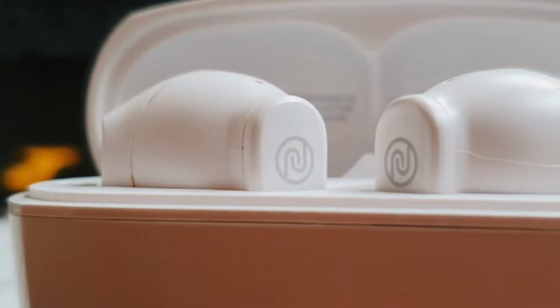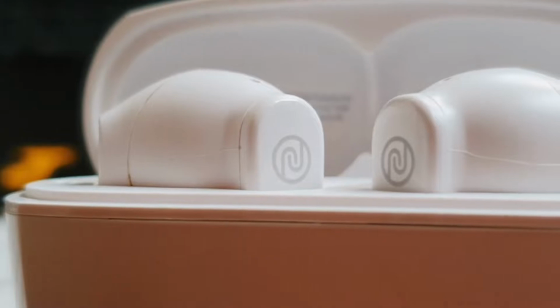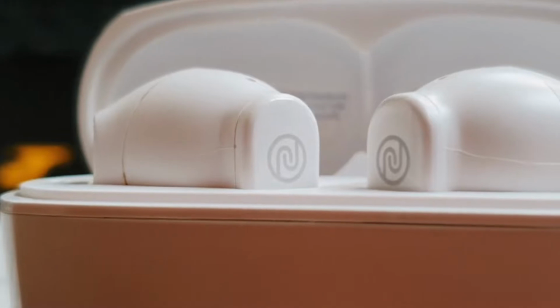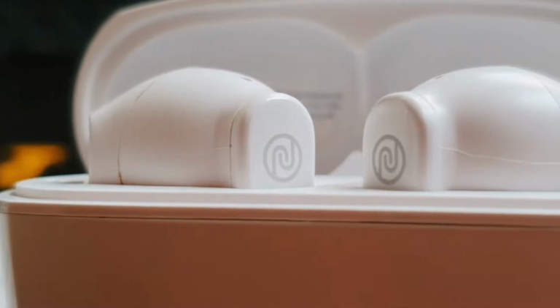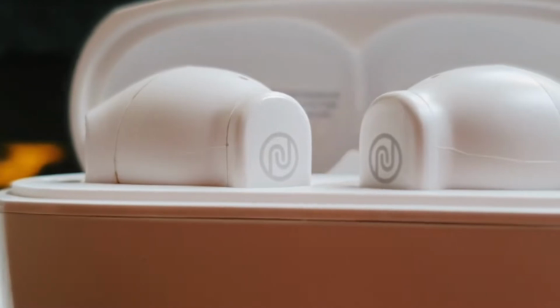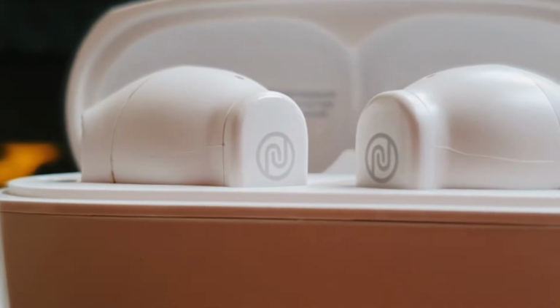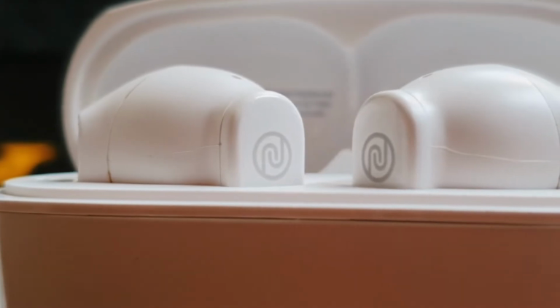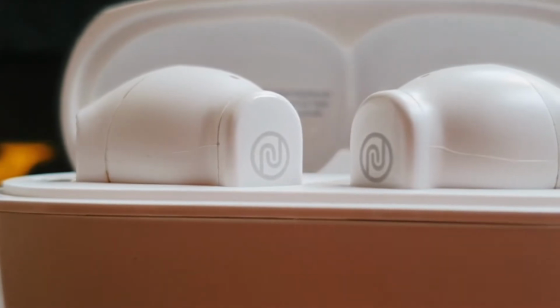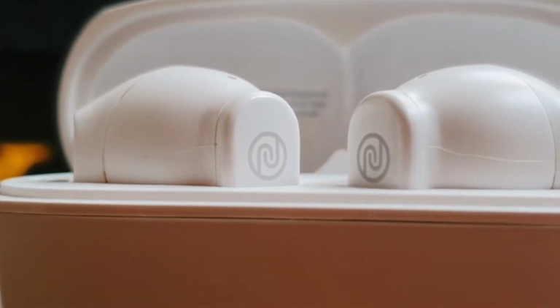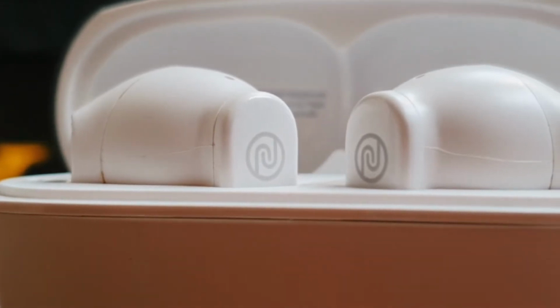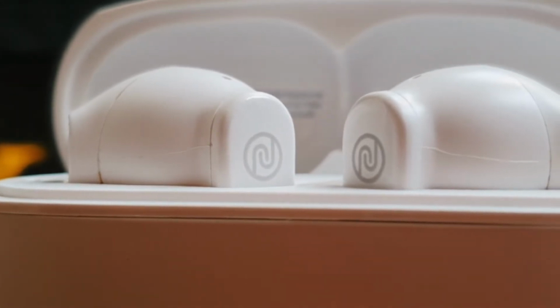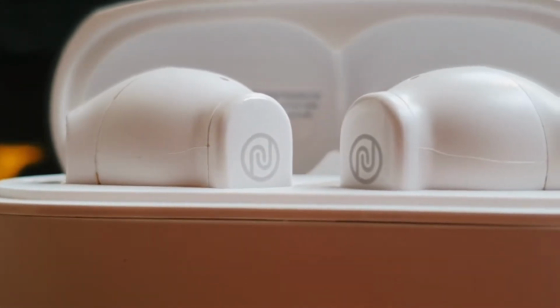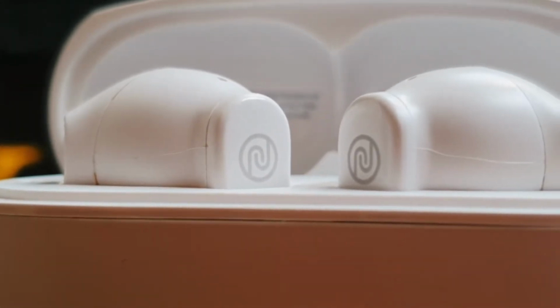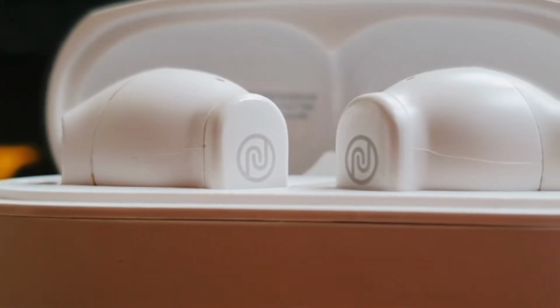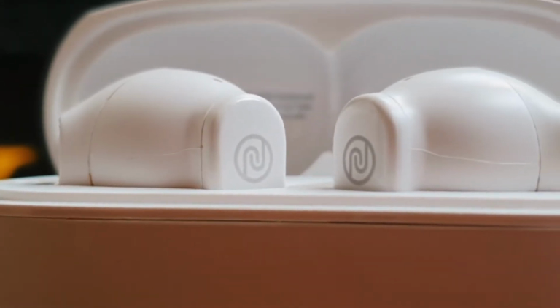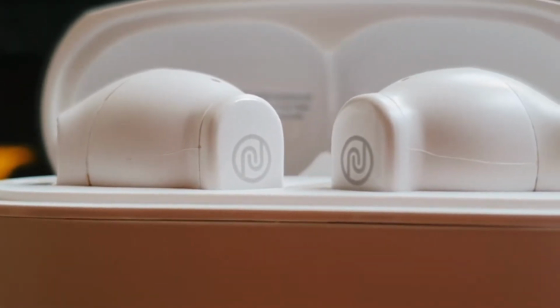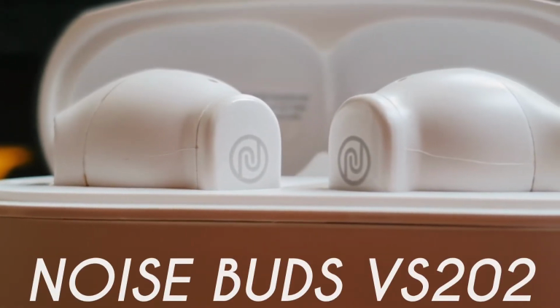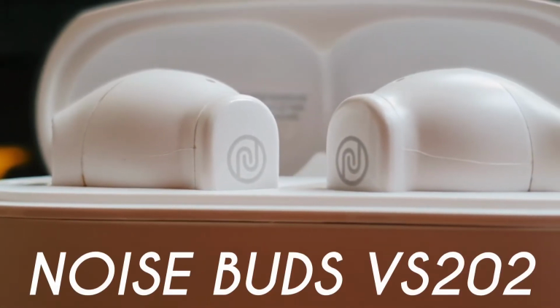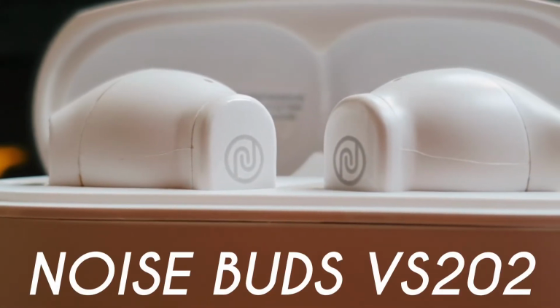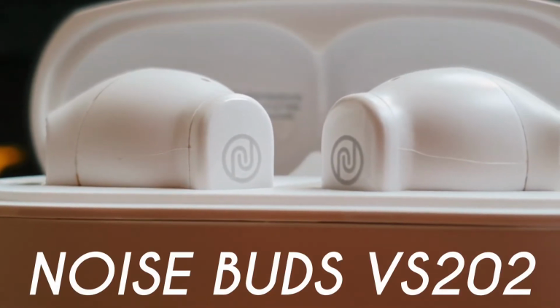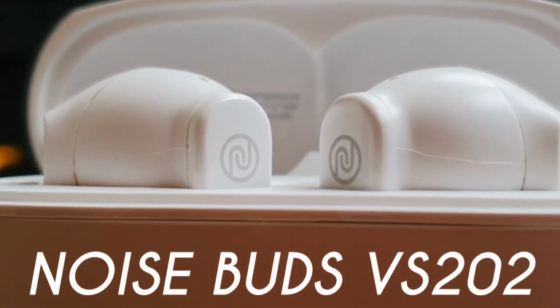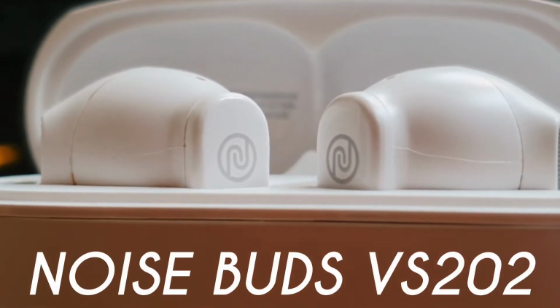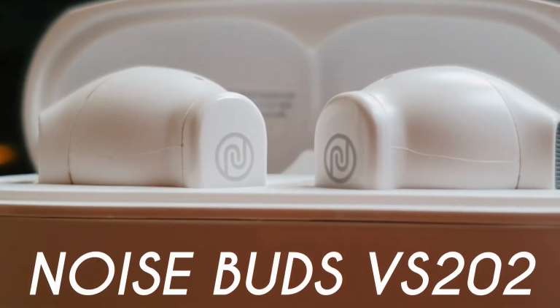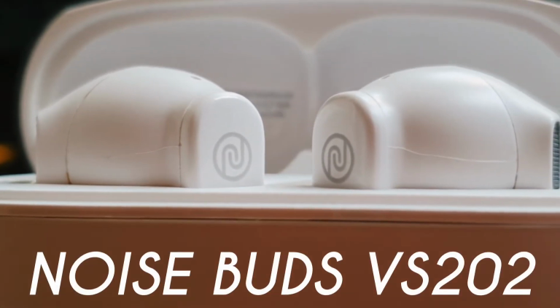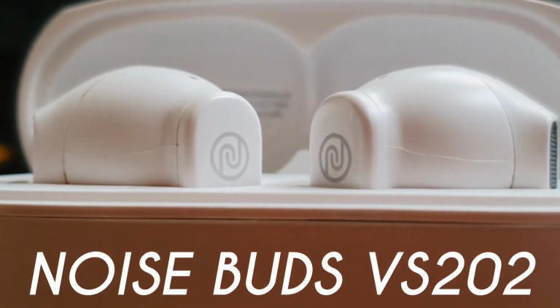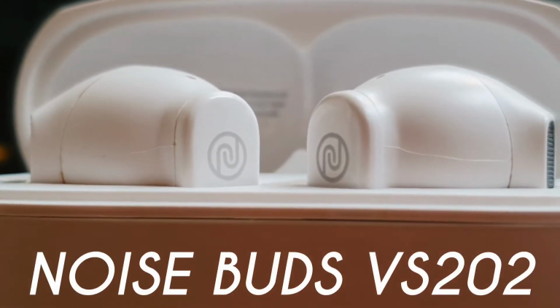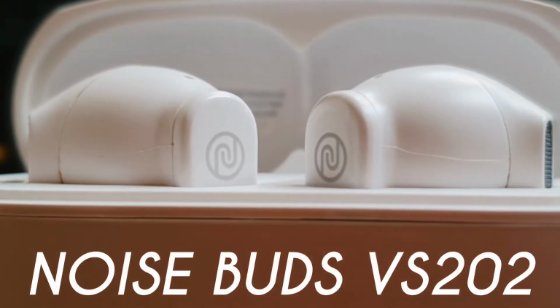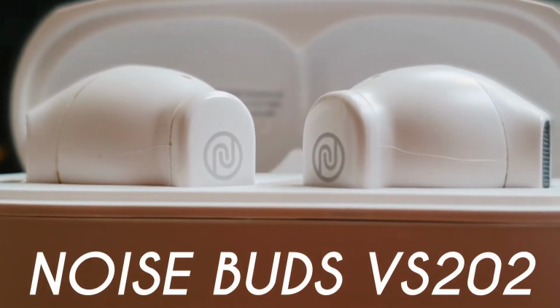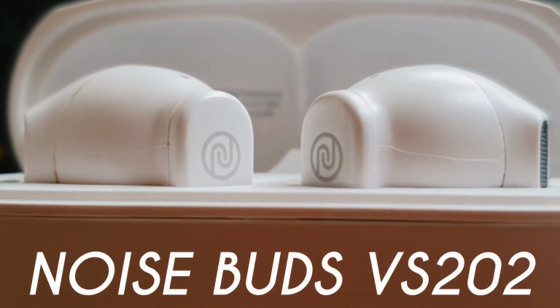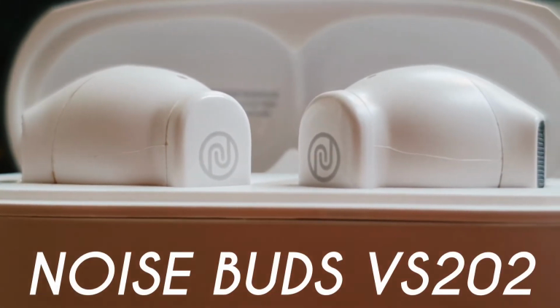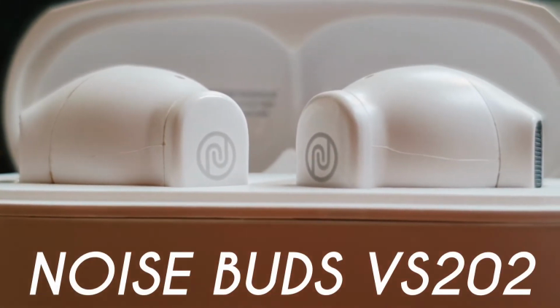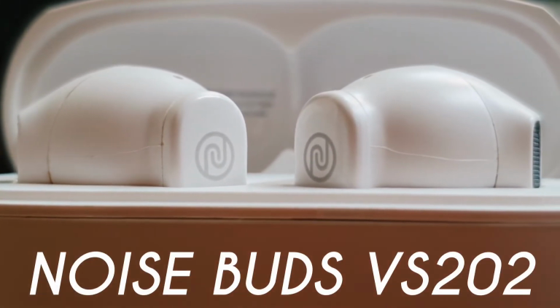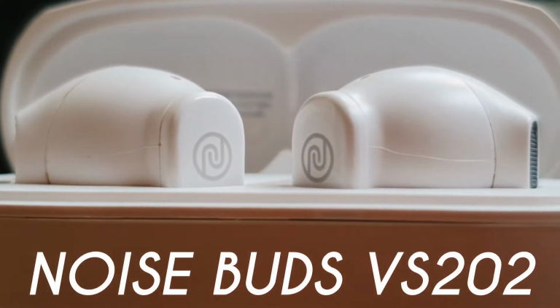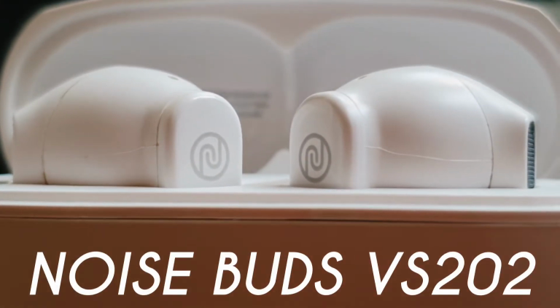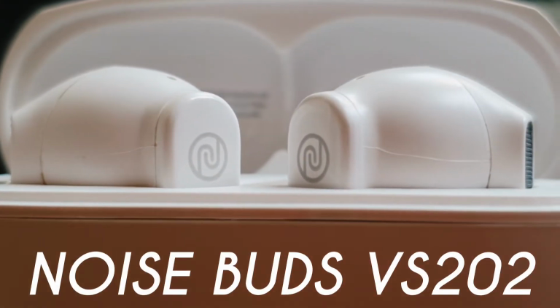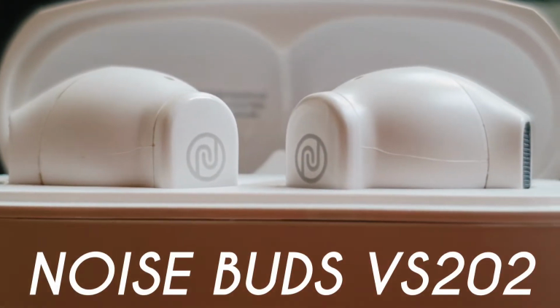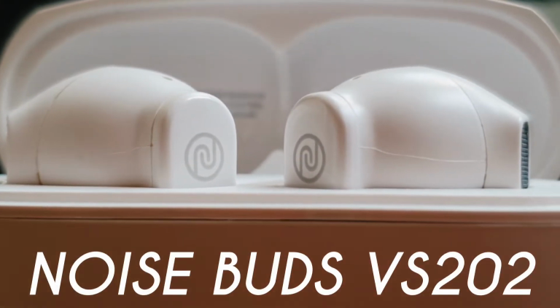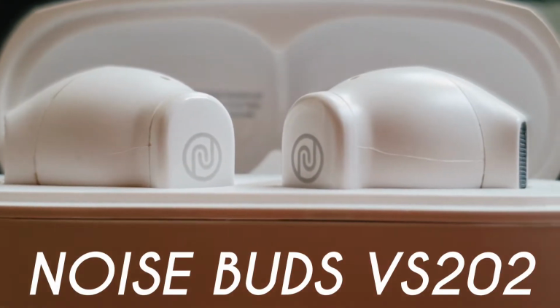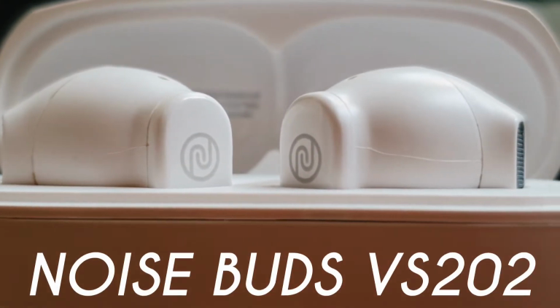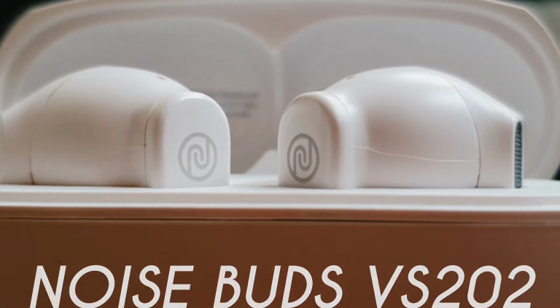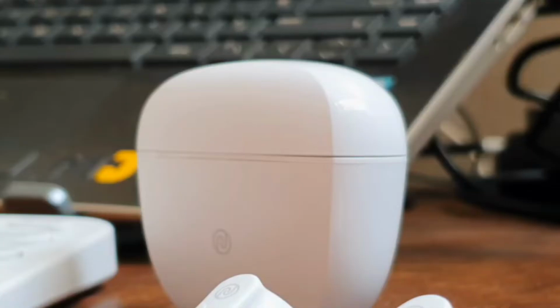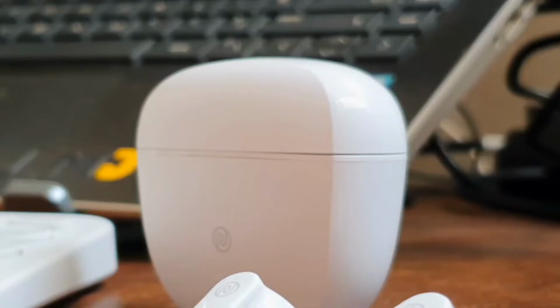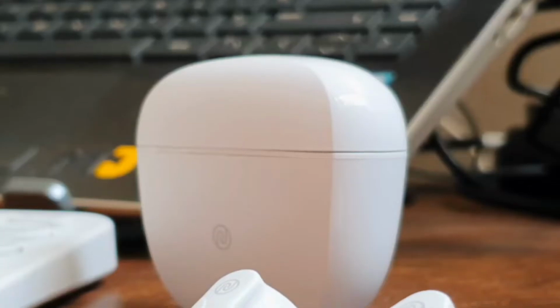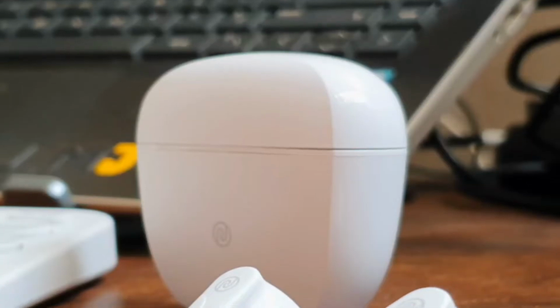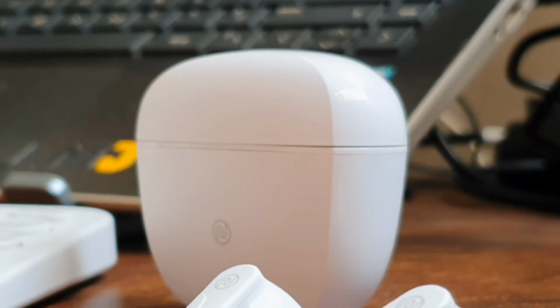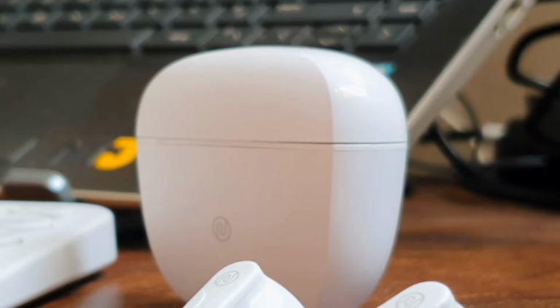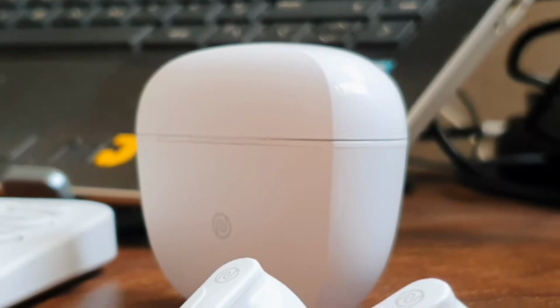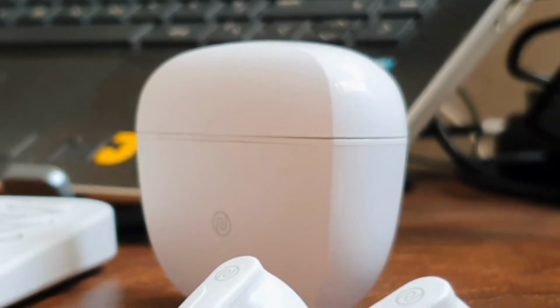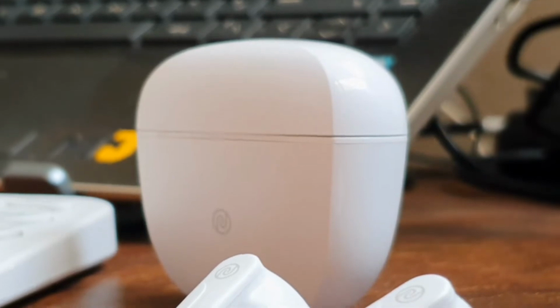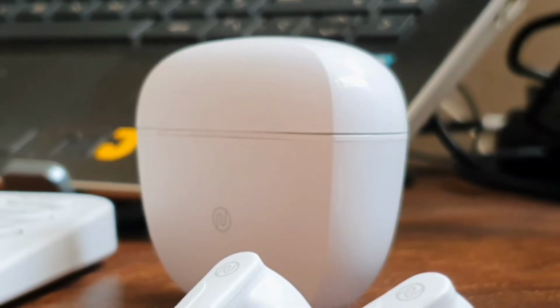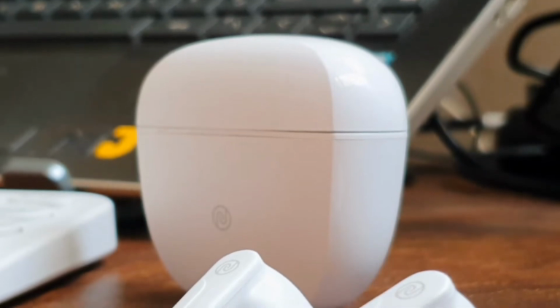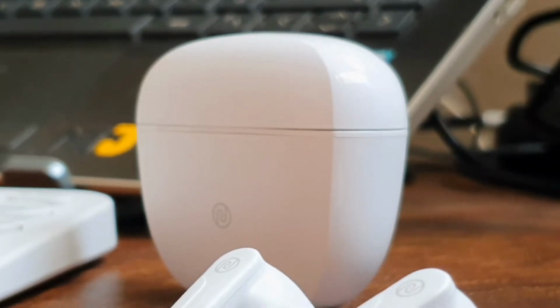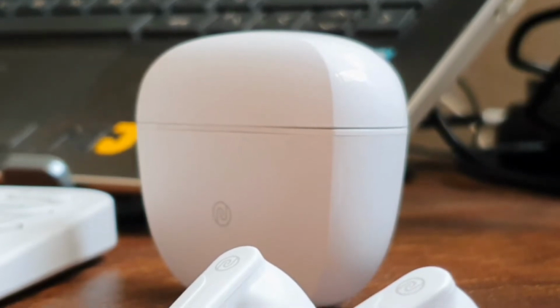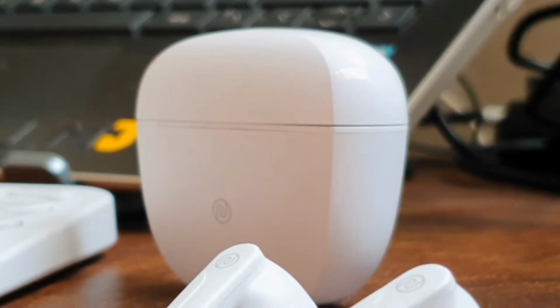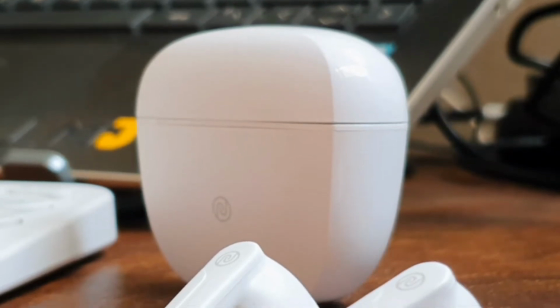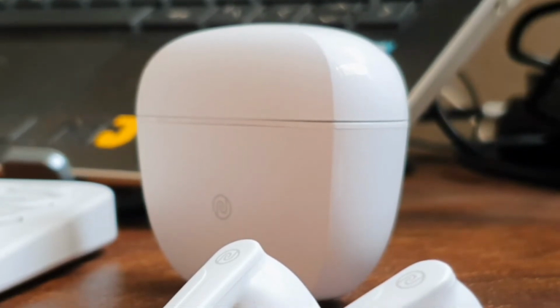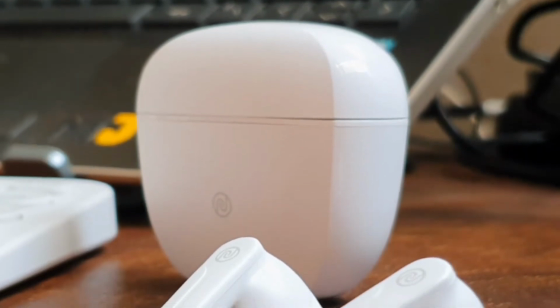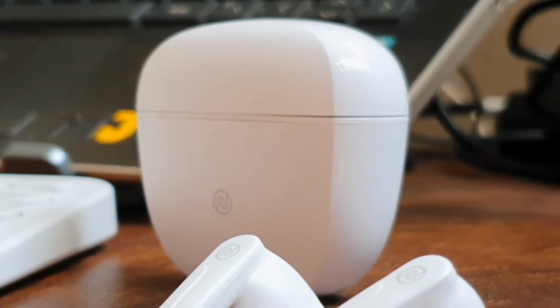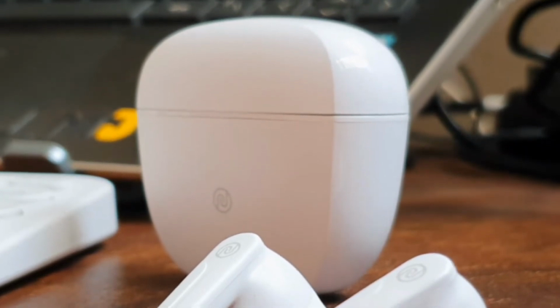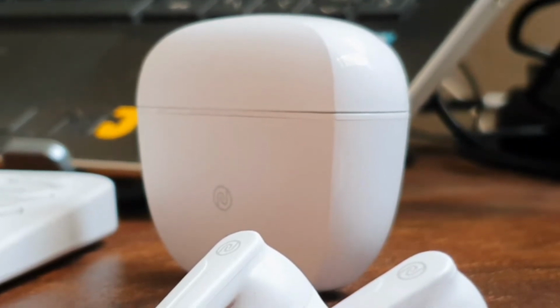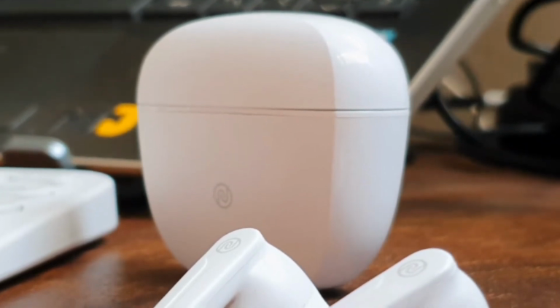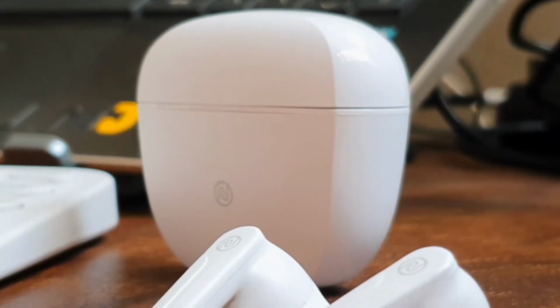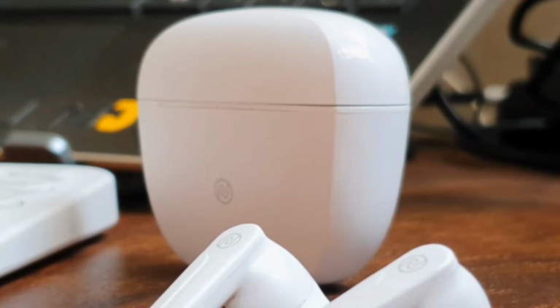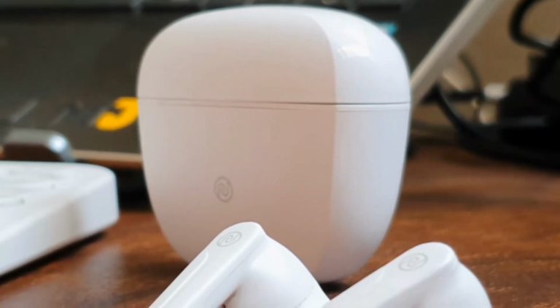Here's a review of the disappointing Noise Buds VS202. Let's find out why they haven't lived up to their hype.